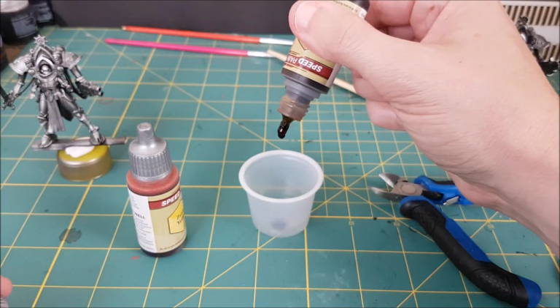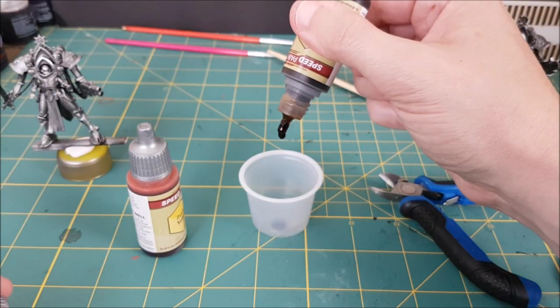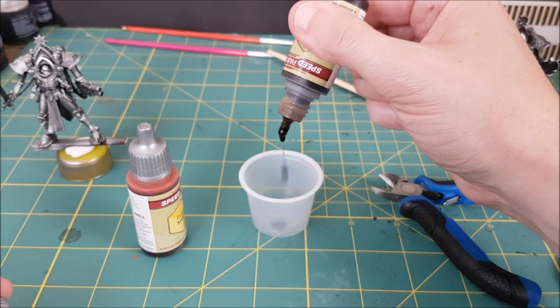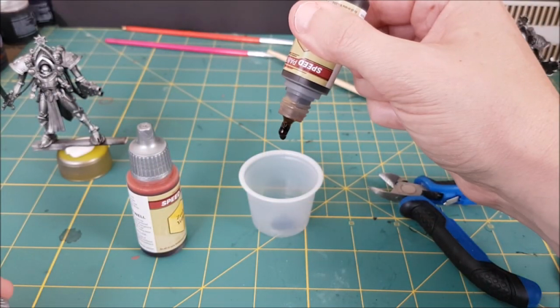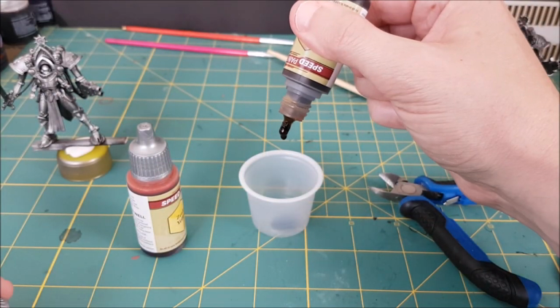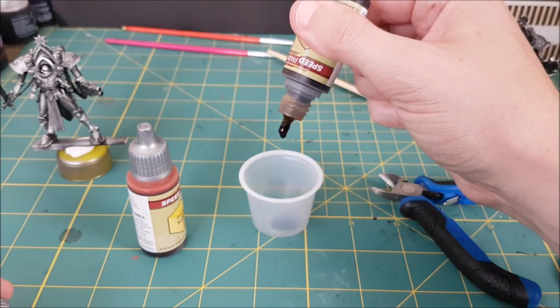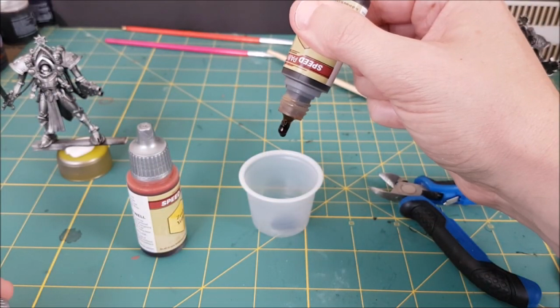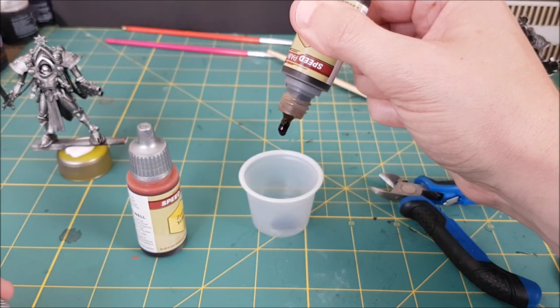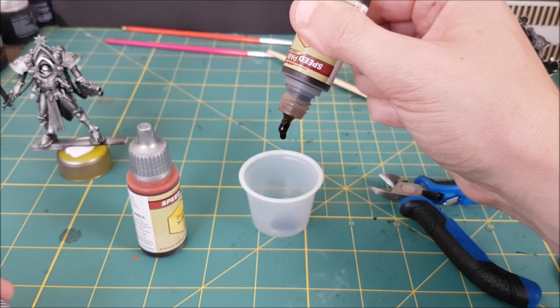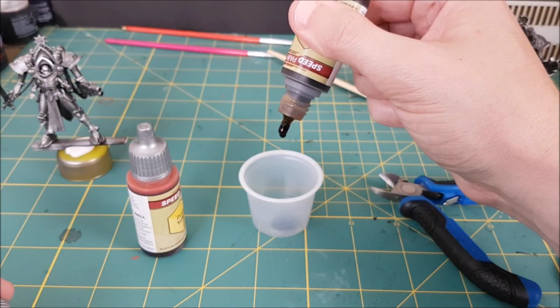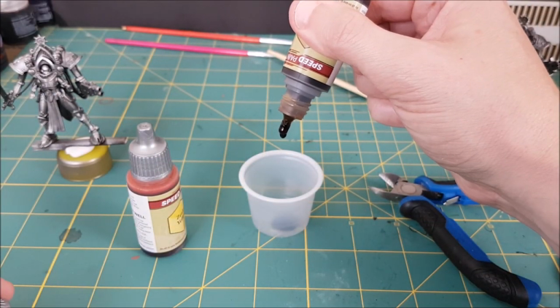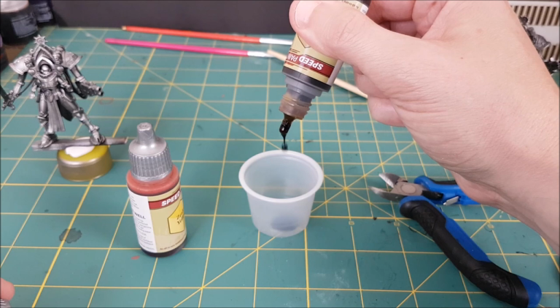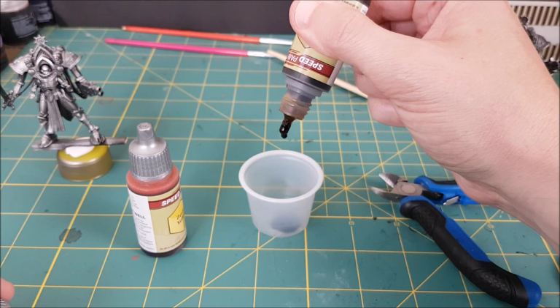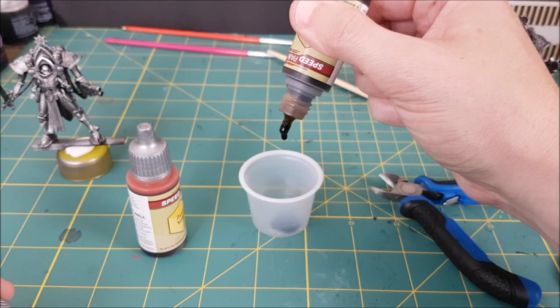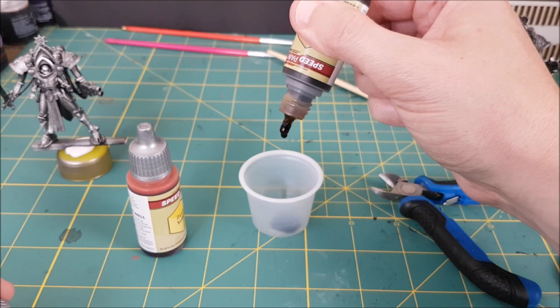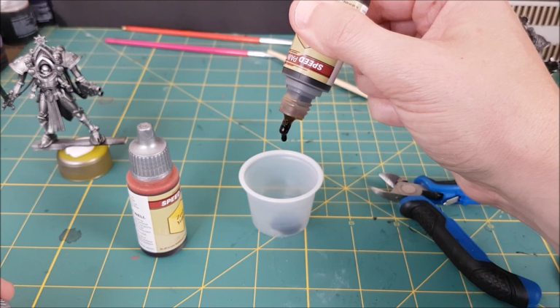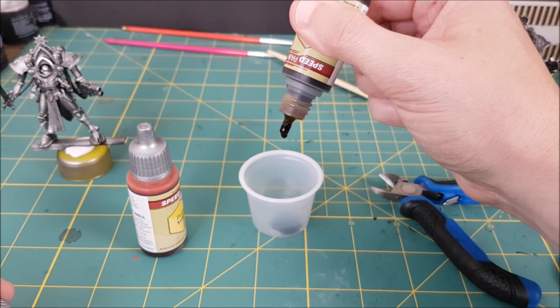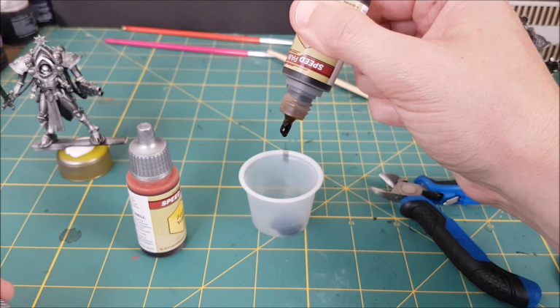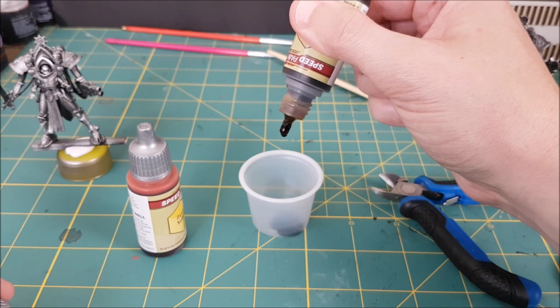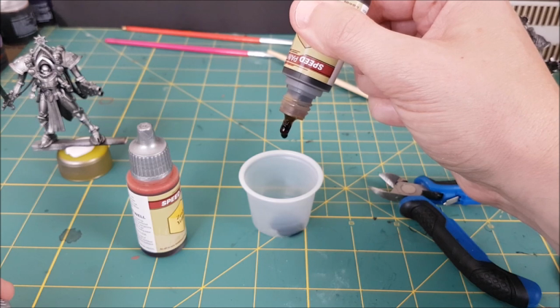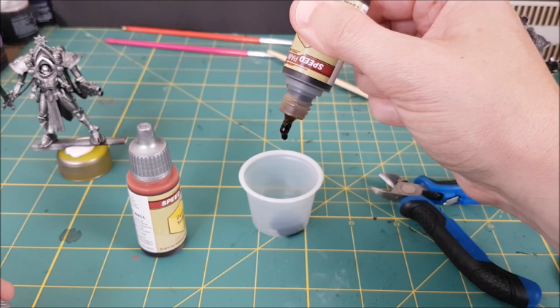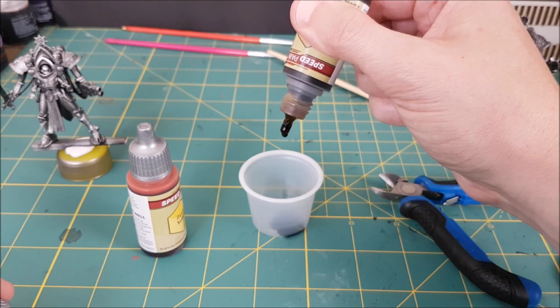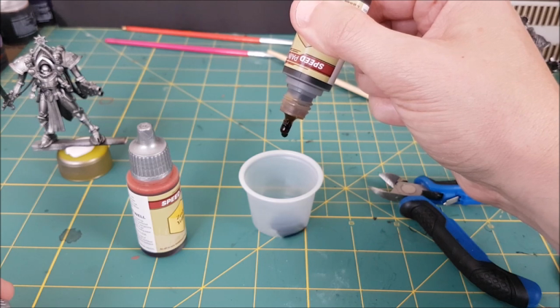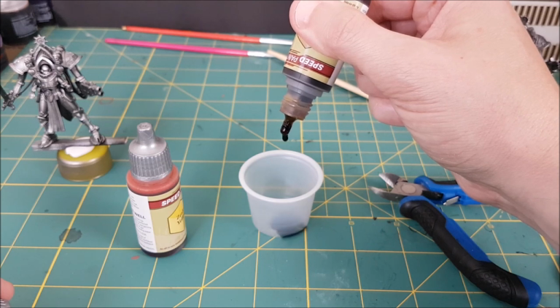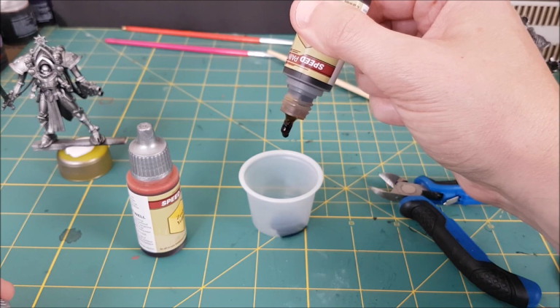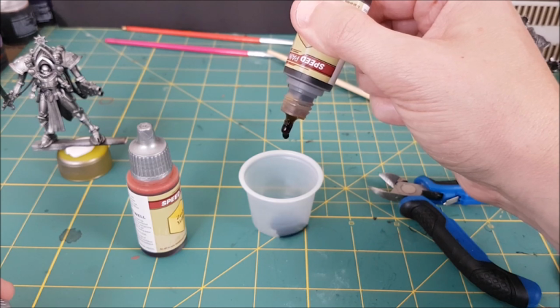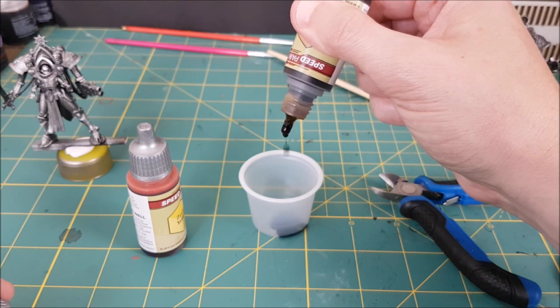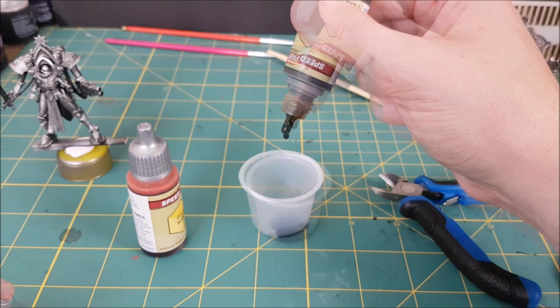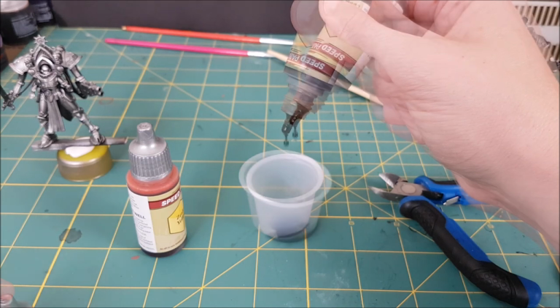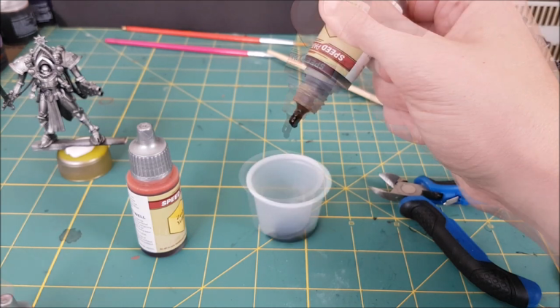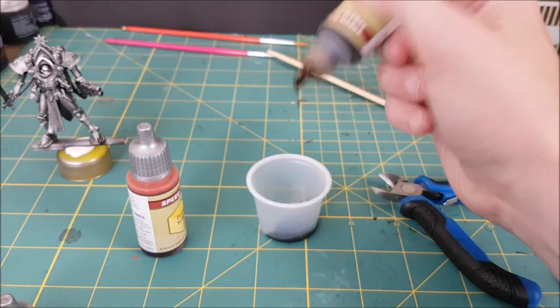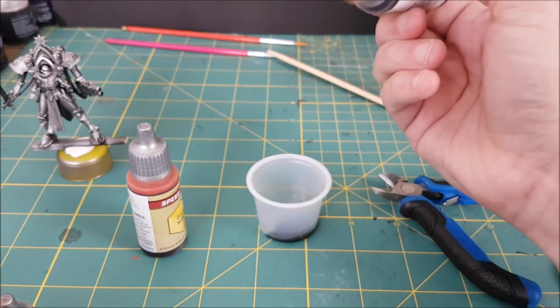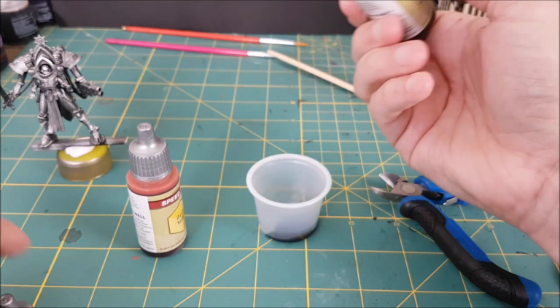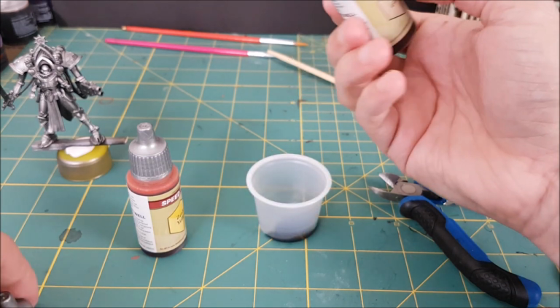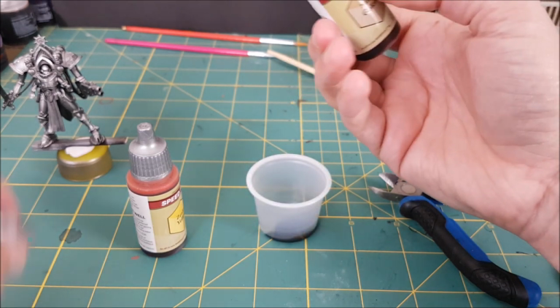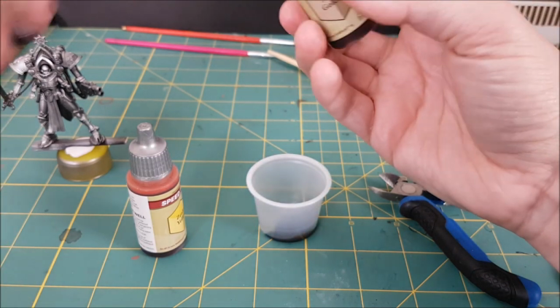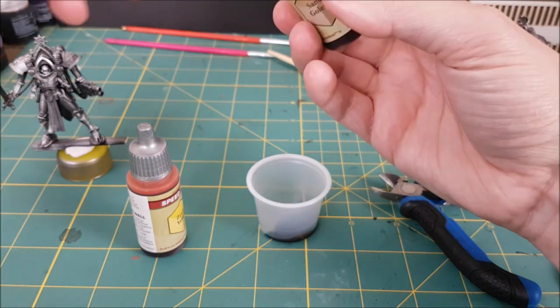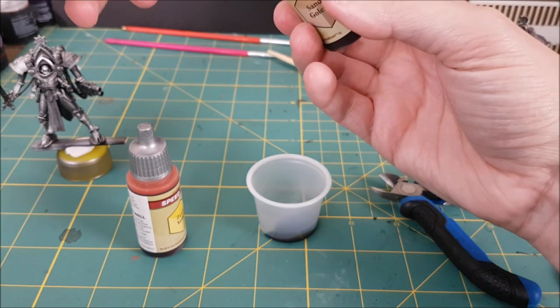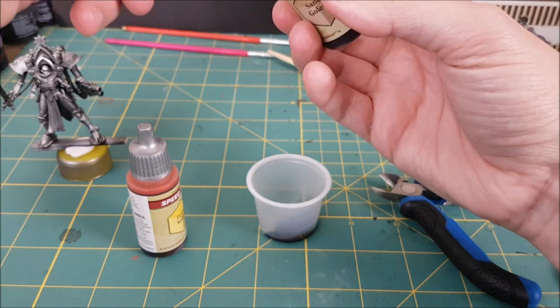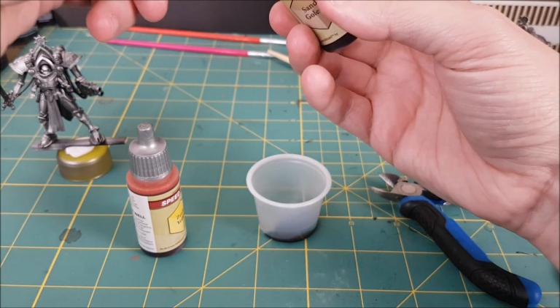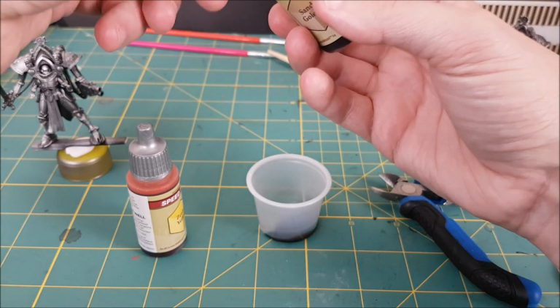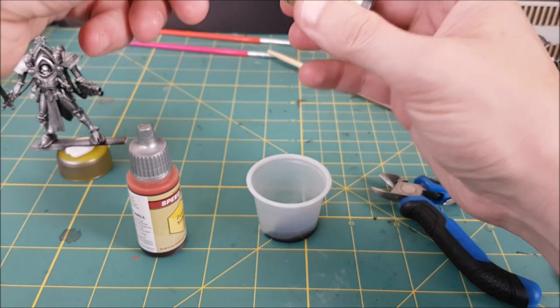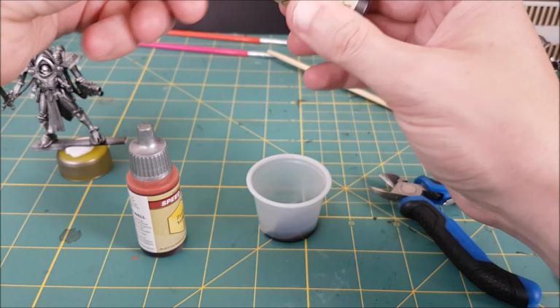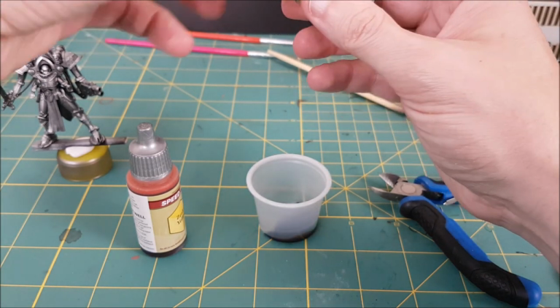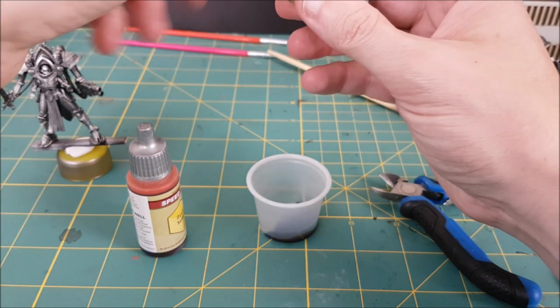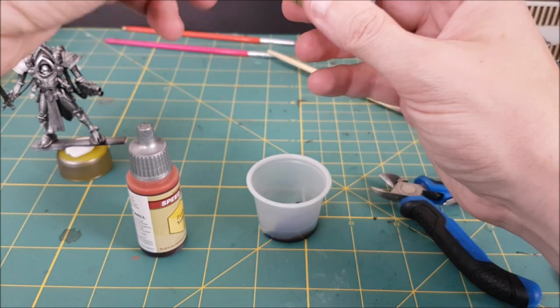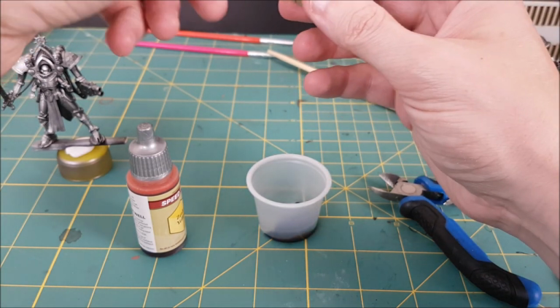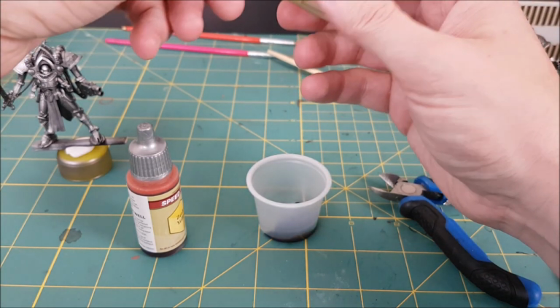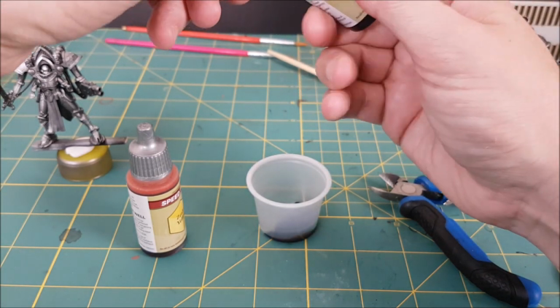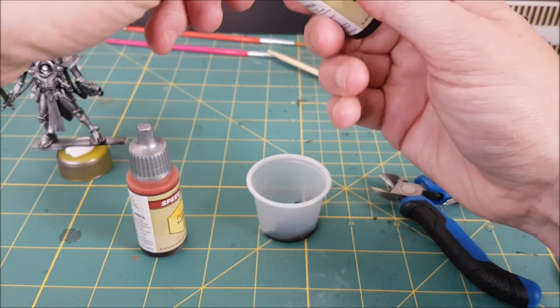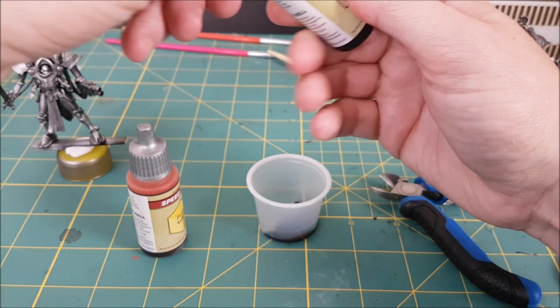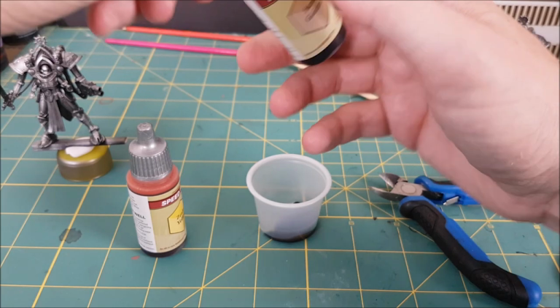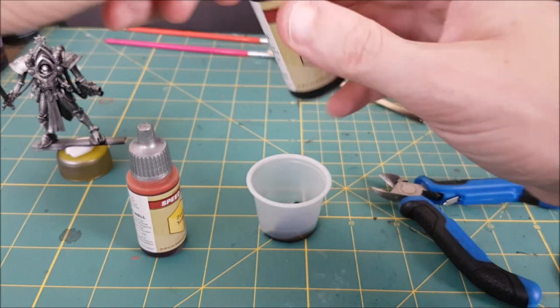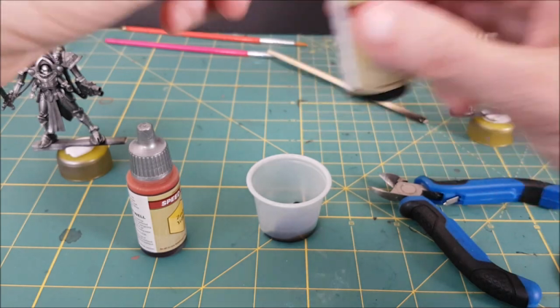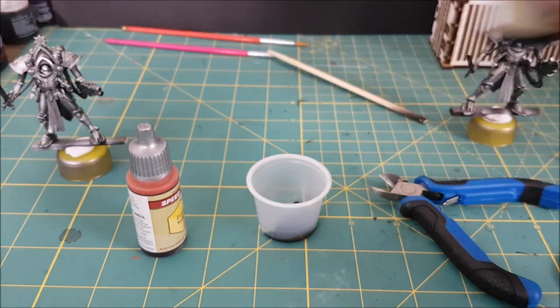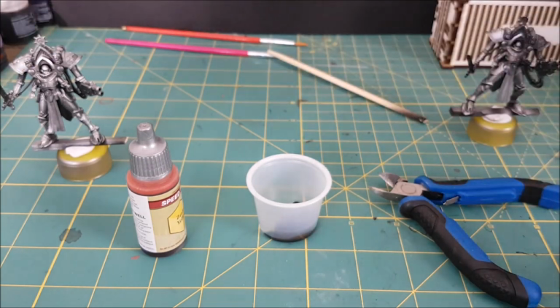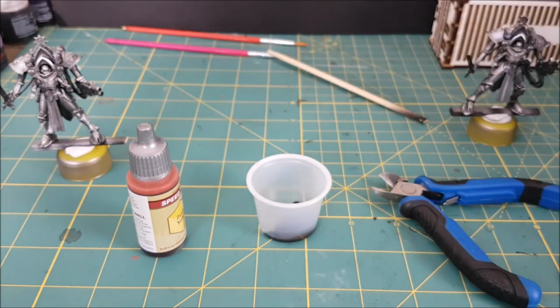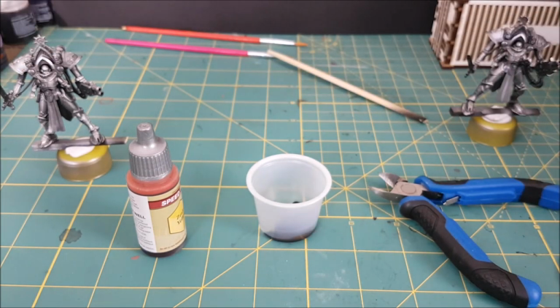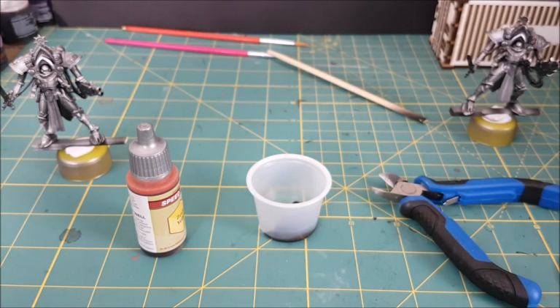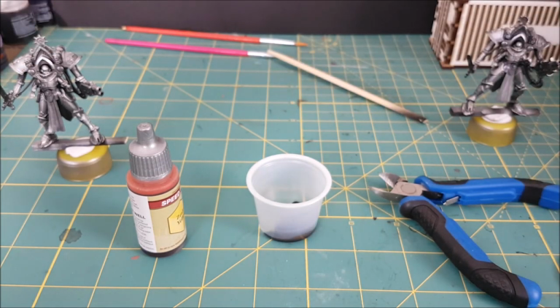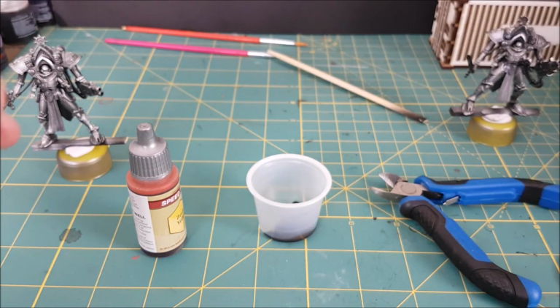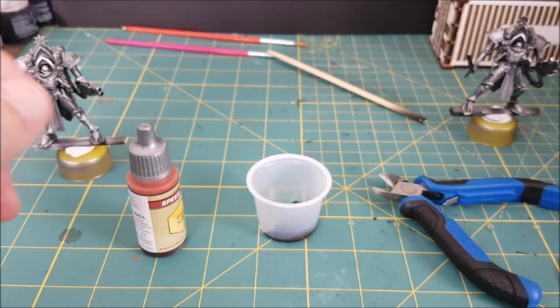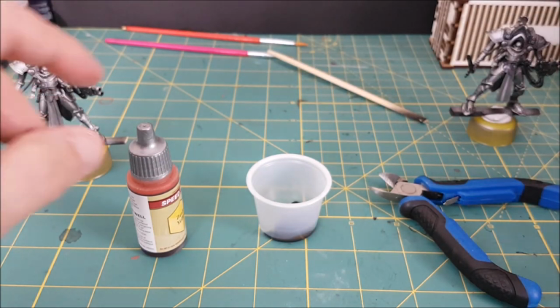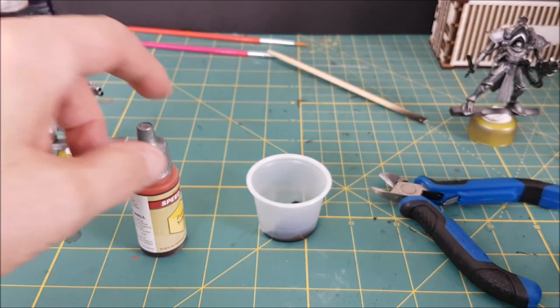It's nice when people will tell you when they don't like your paint scheme — yeah, I'm talking about you, Cody. But seriously, it is a big help to have honest criticism.